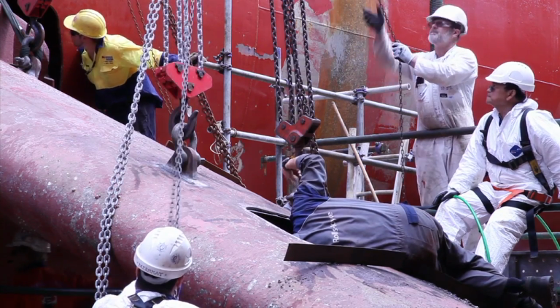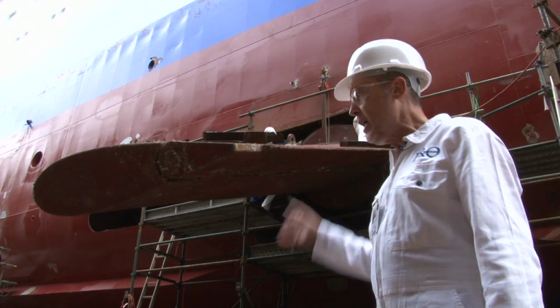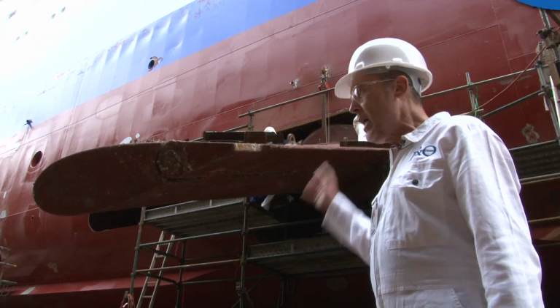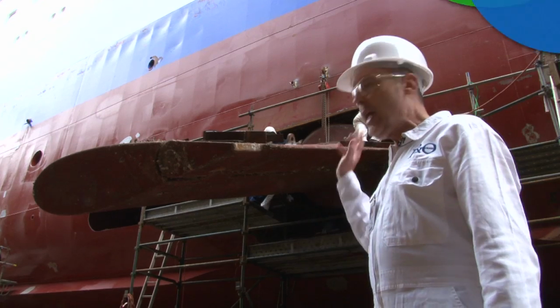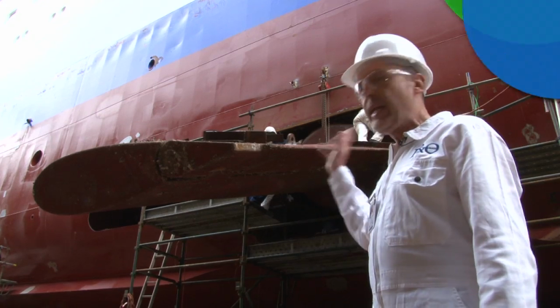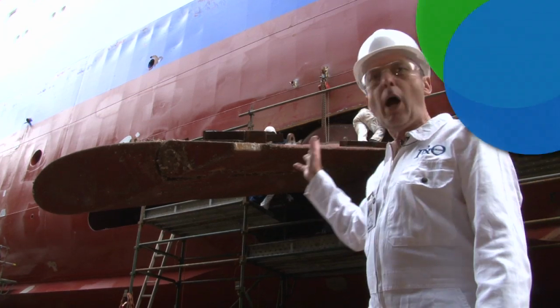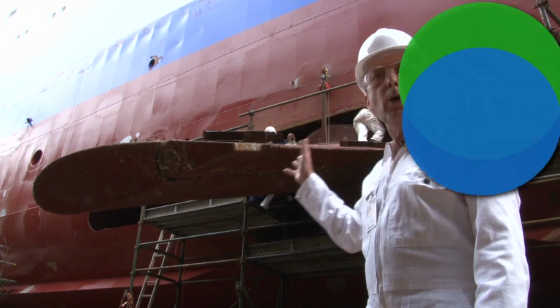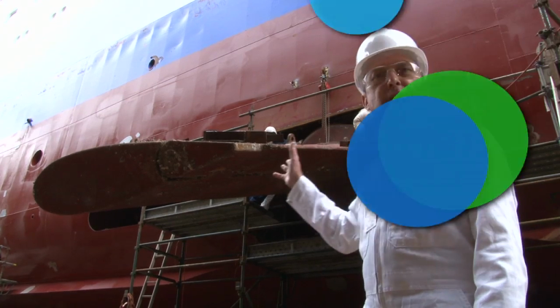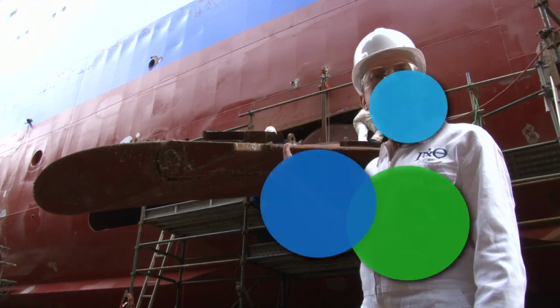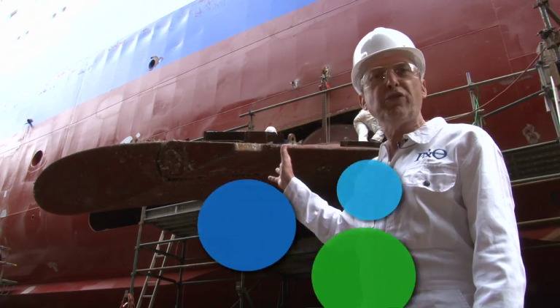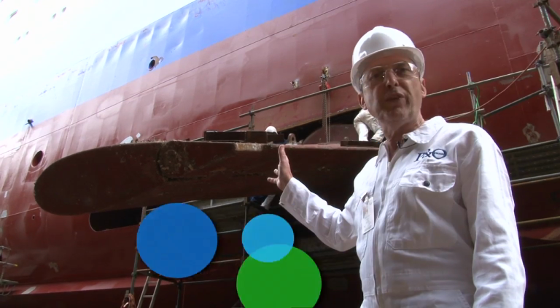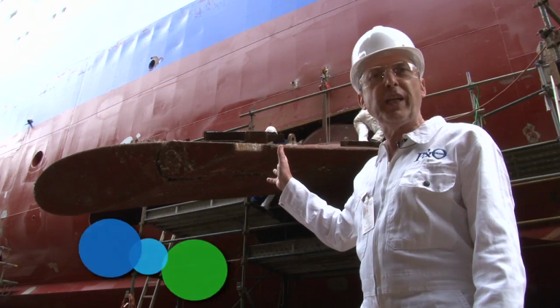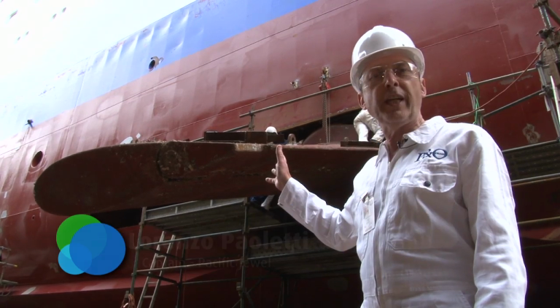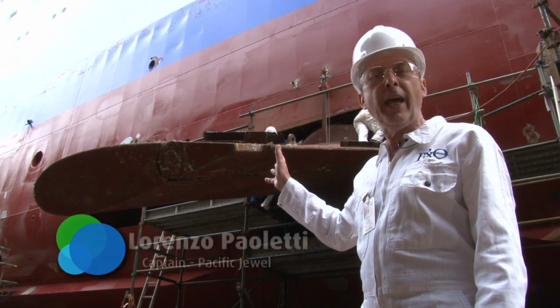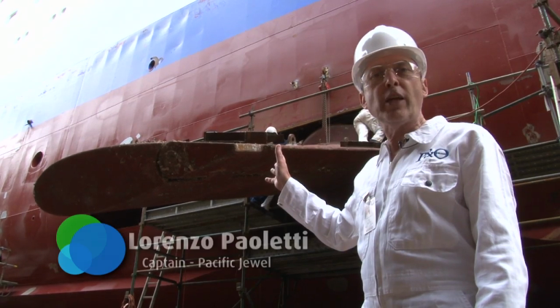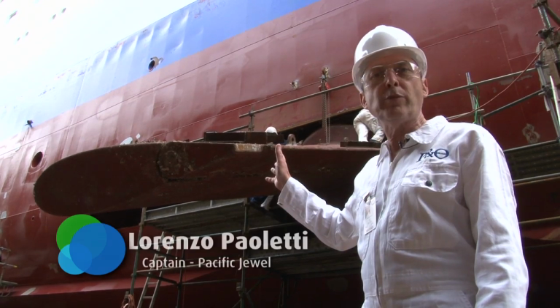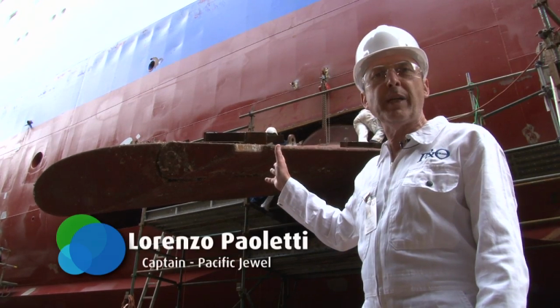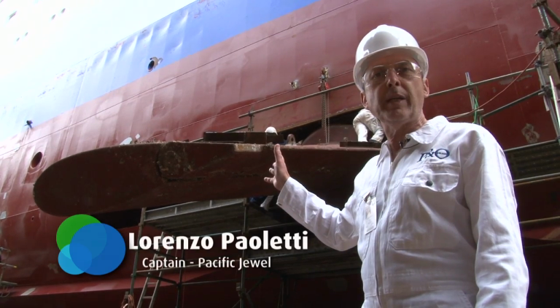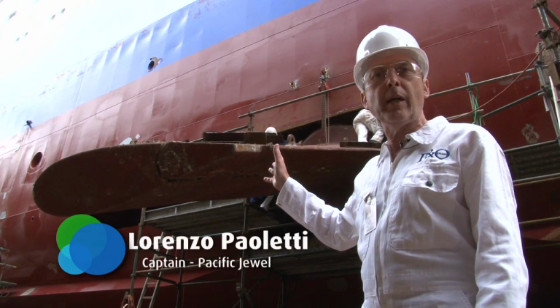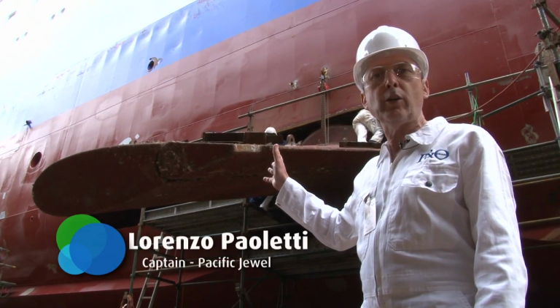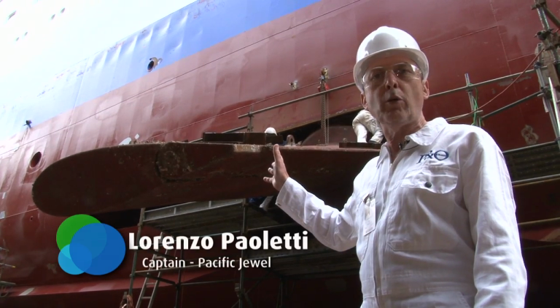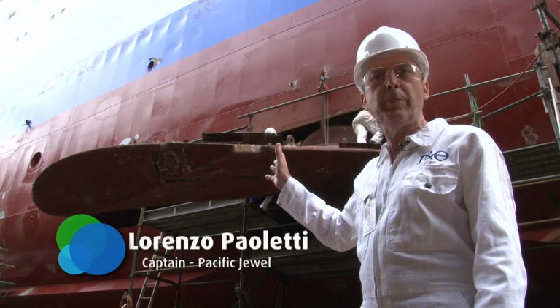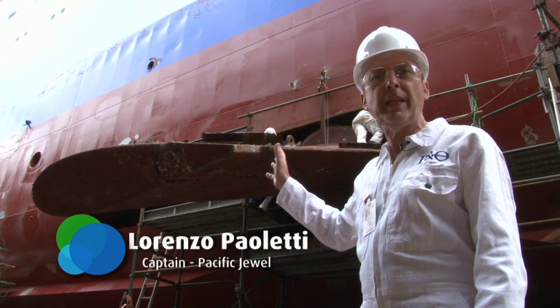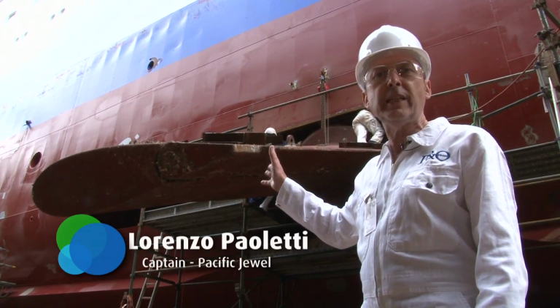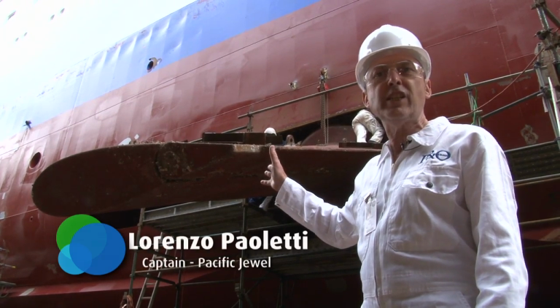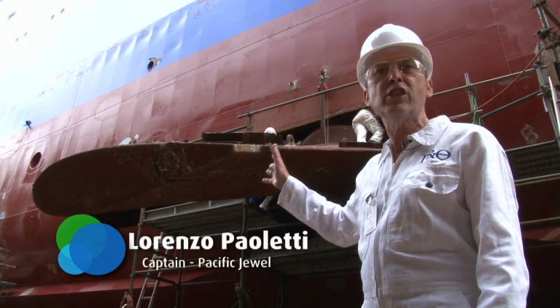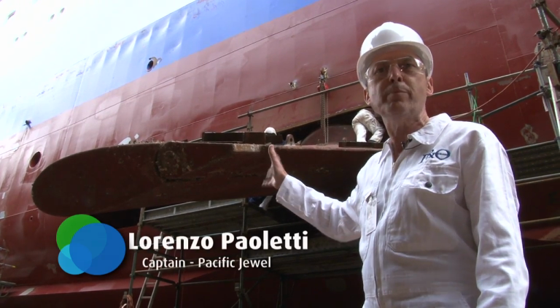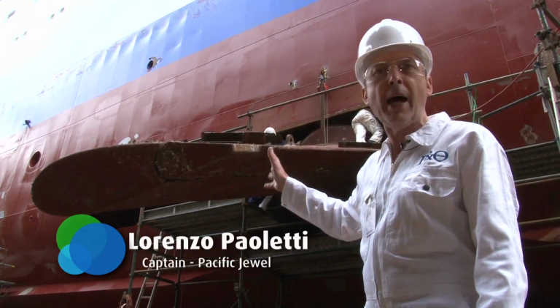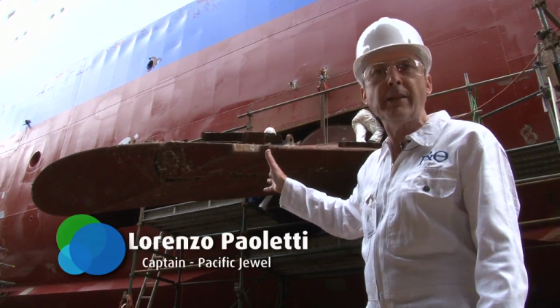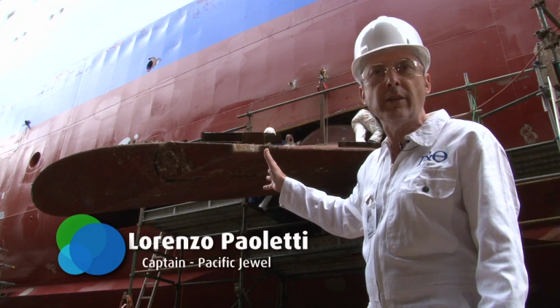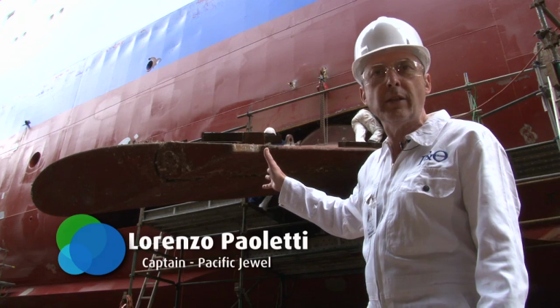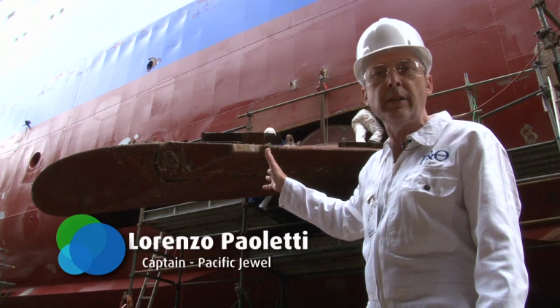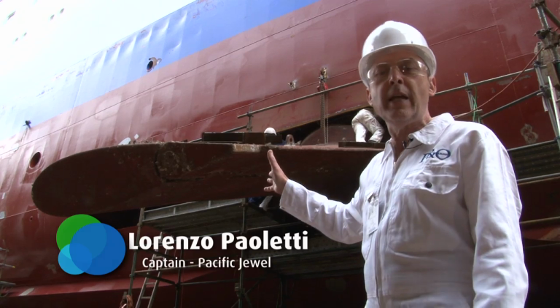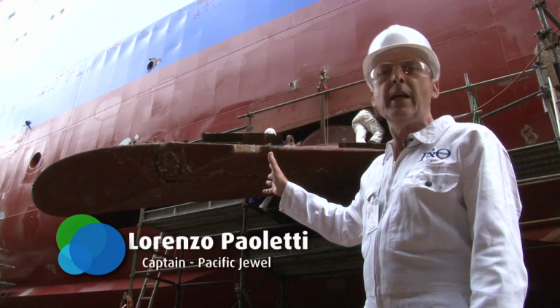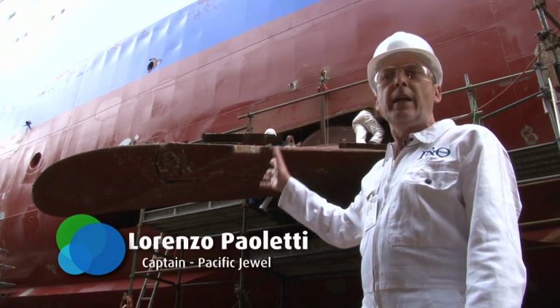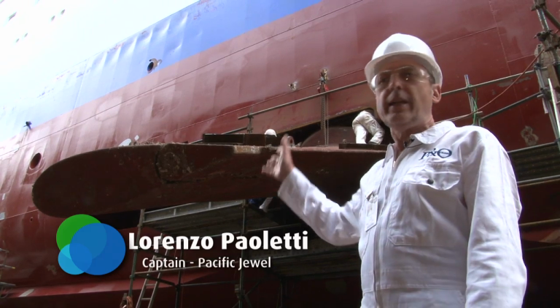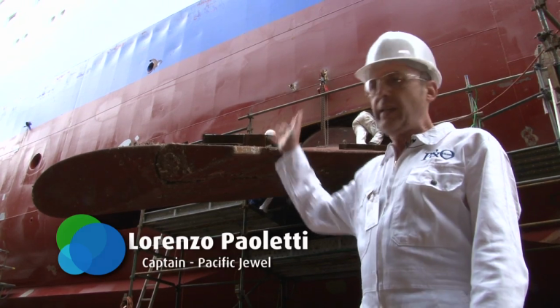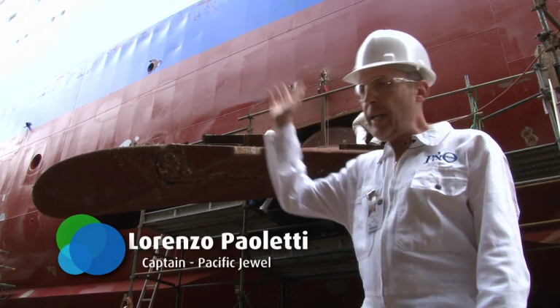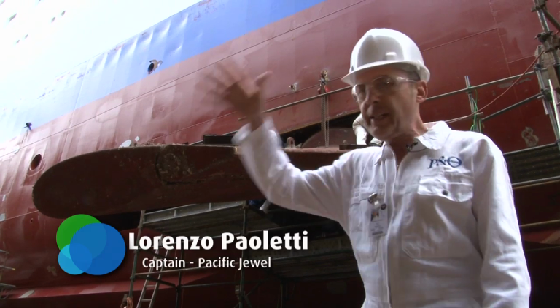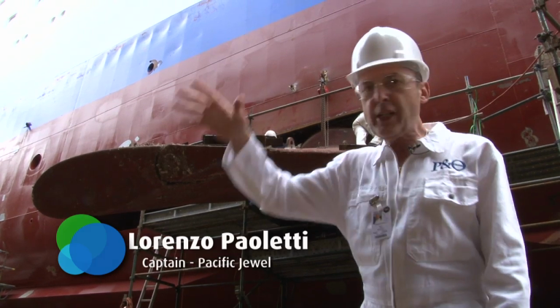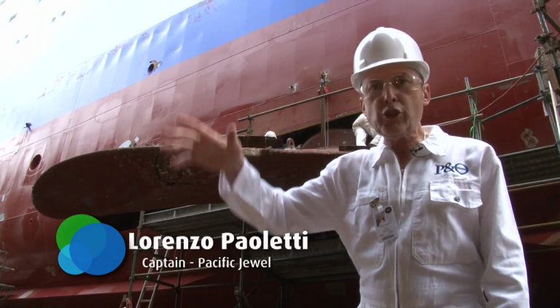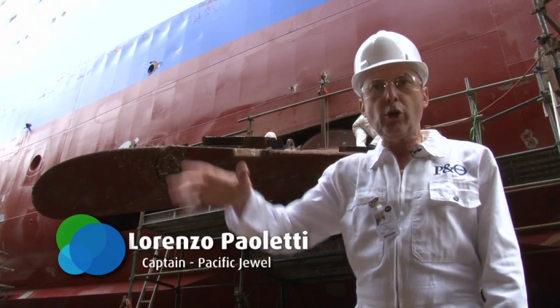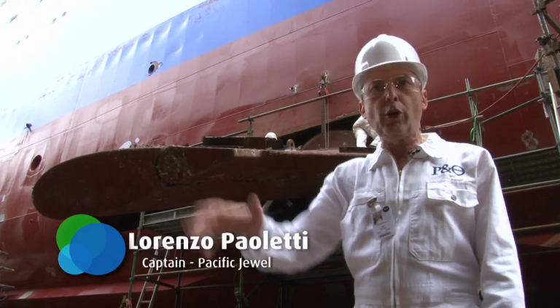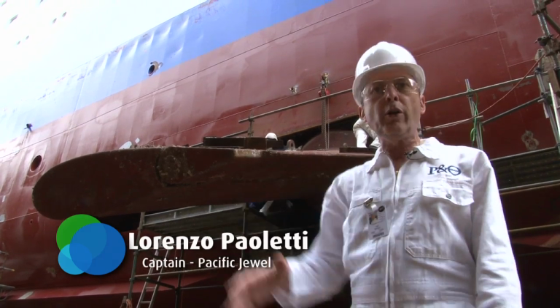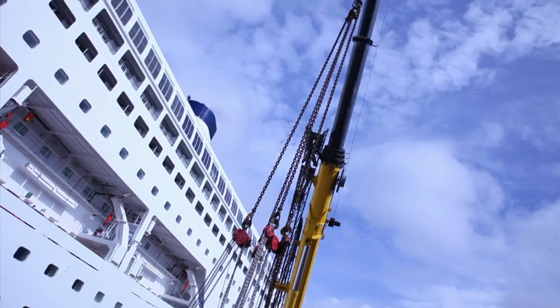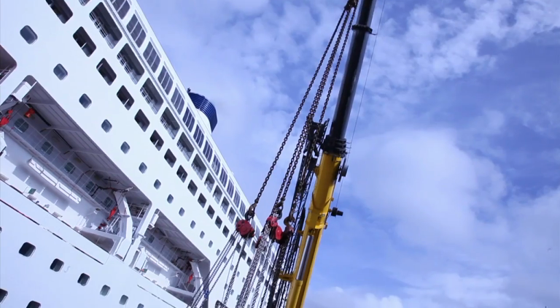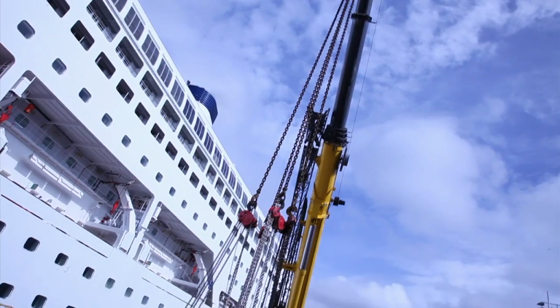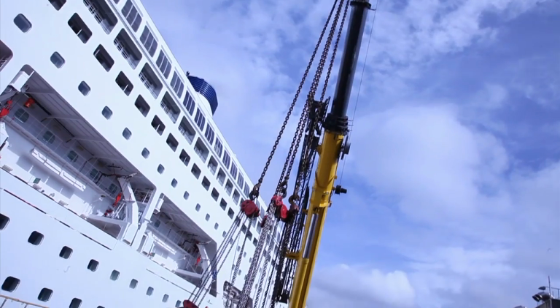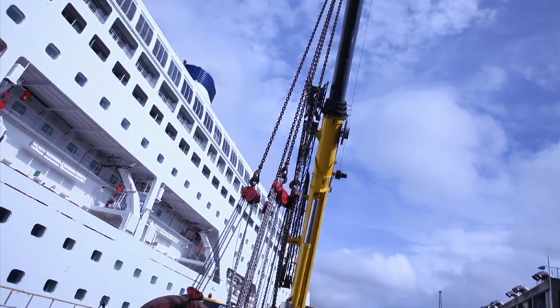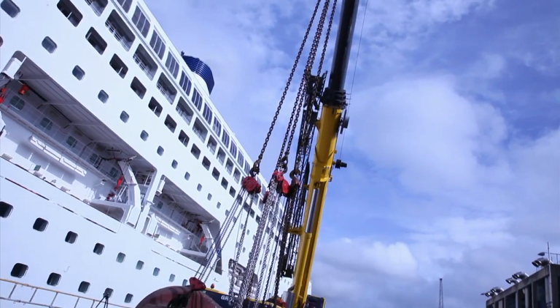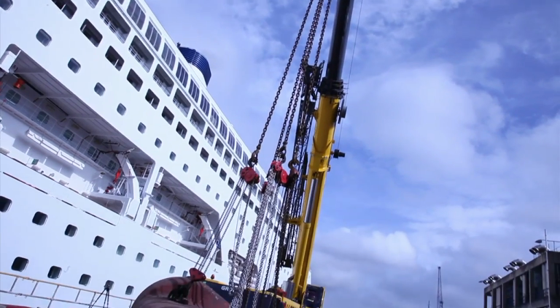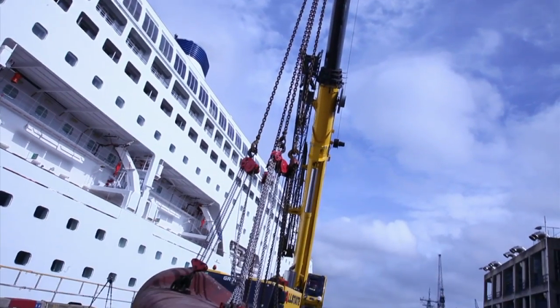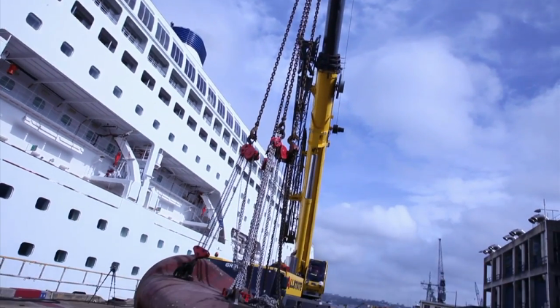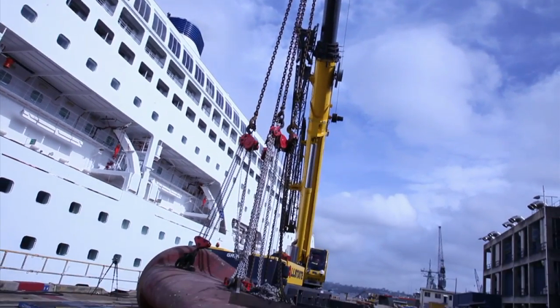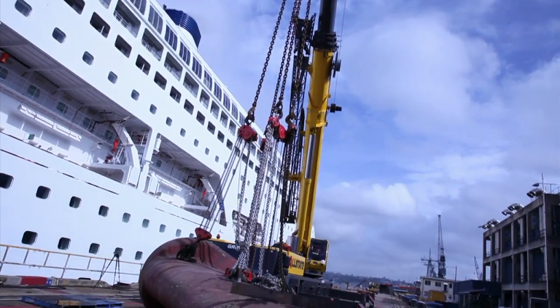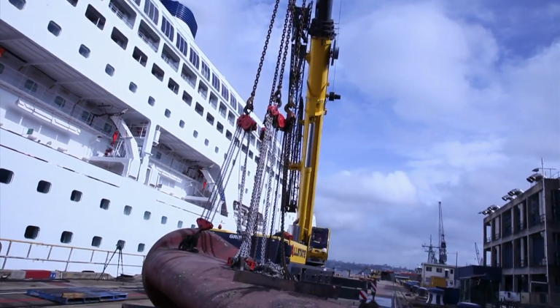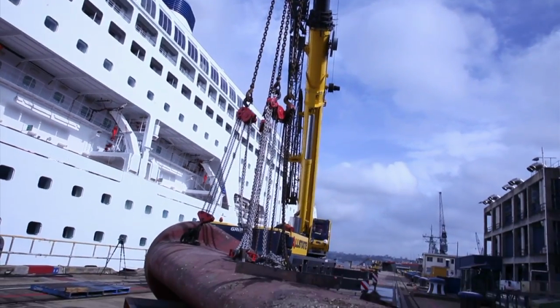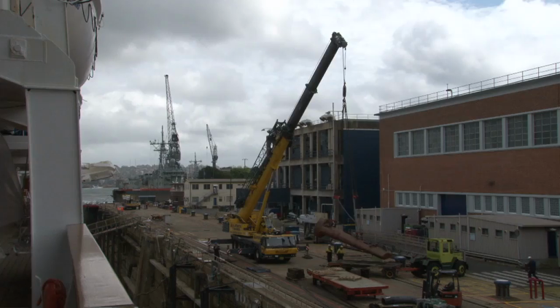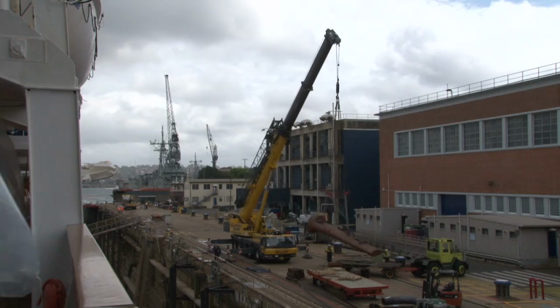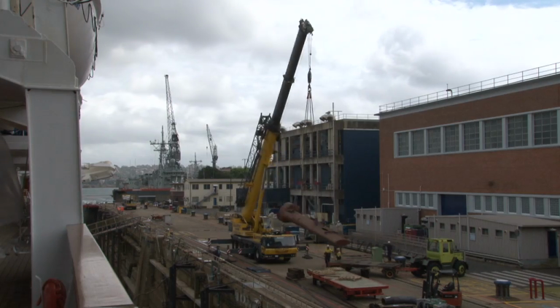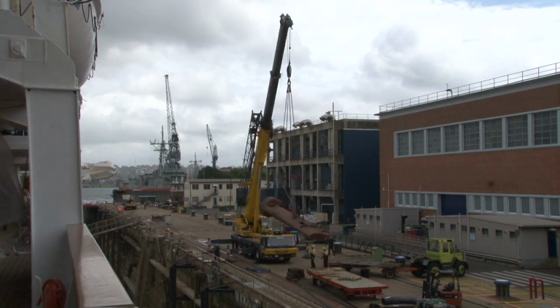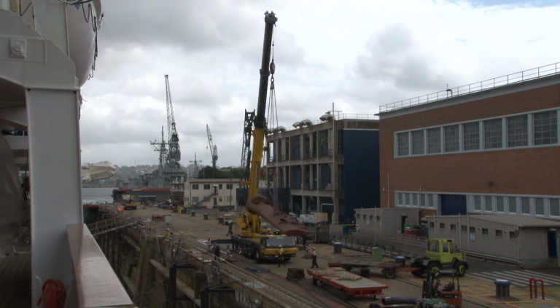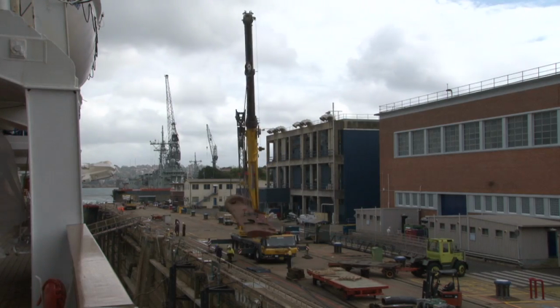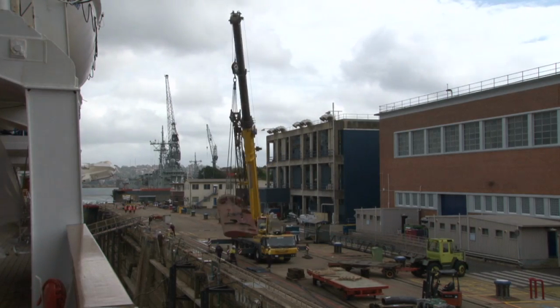Now this fin has been completely dismantled and taken ashore, refurbished and remounted again.